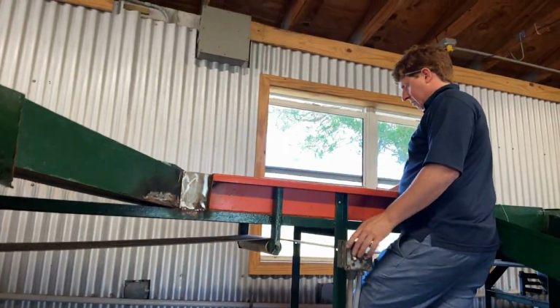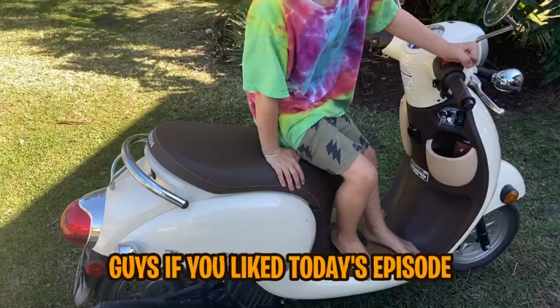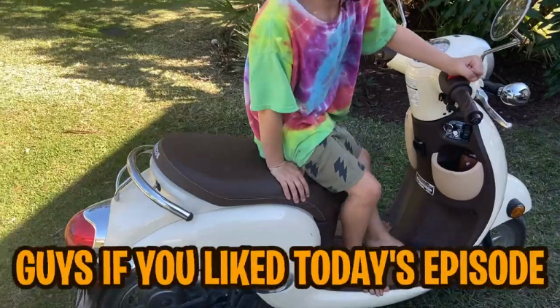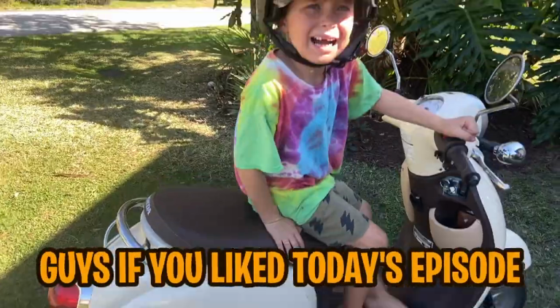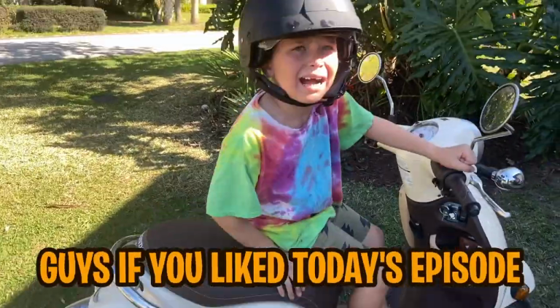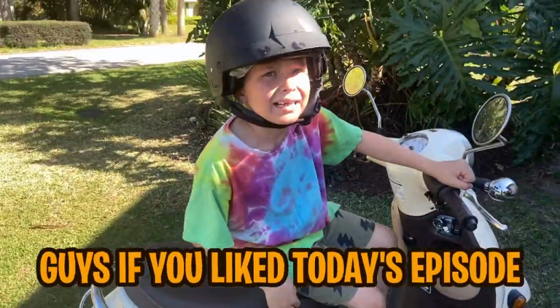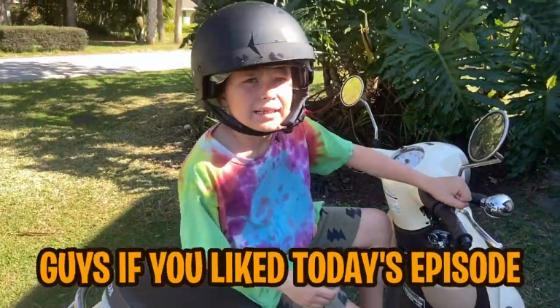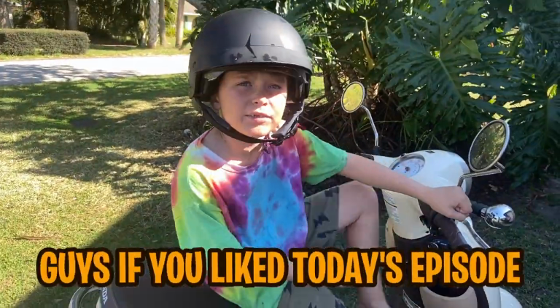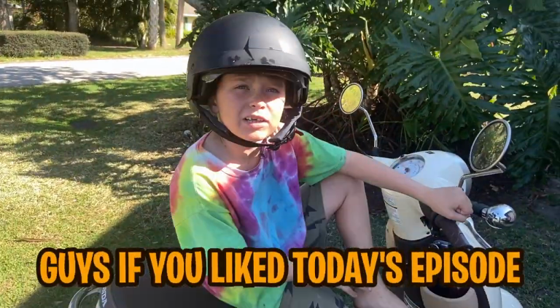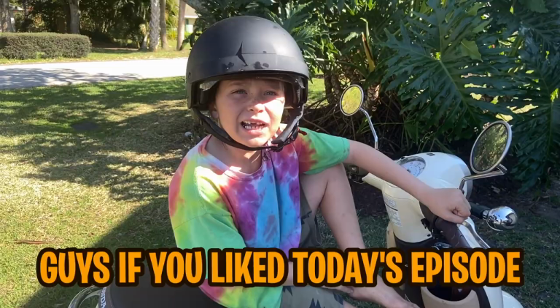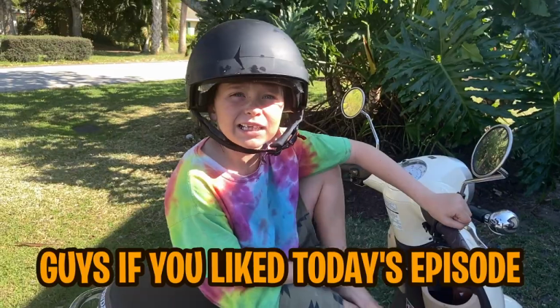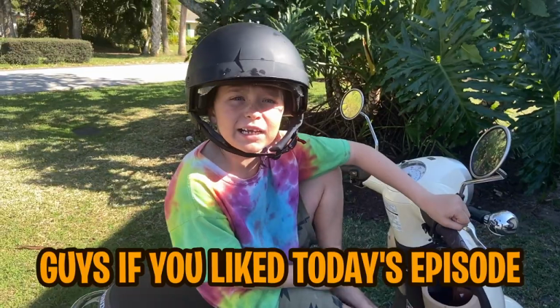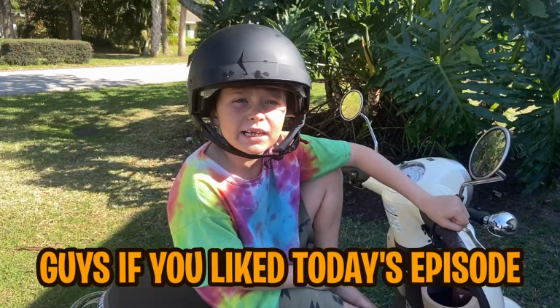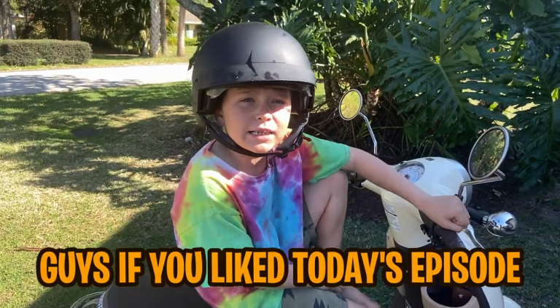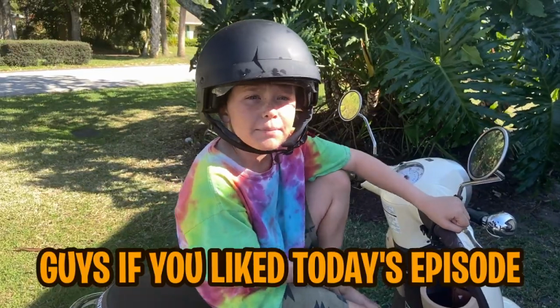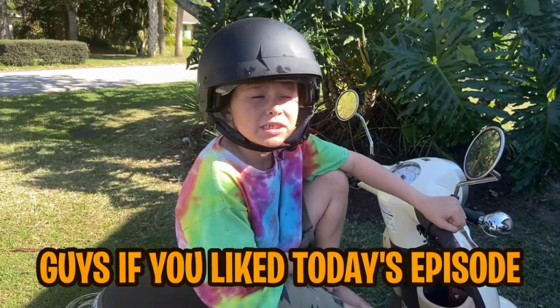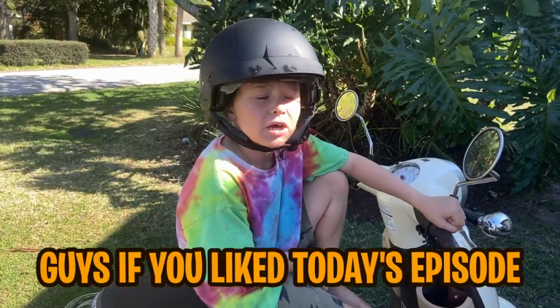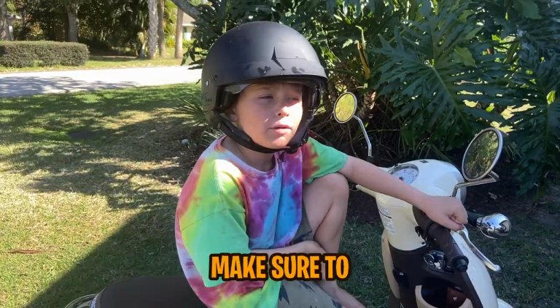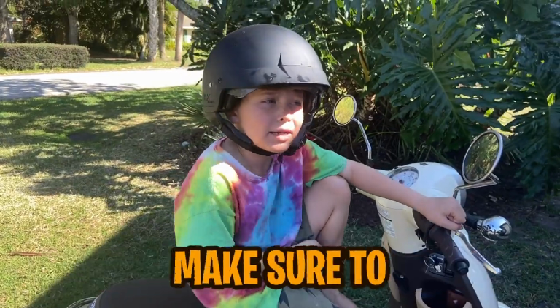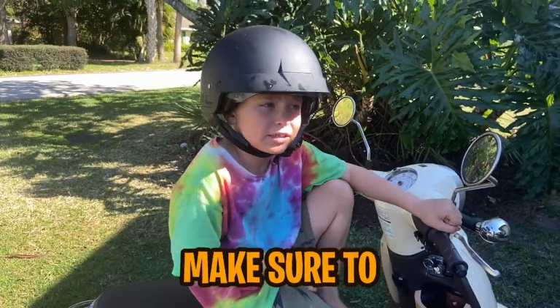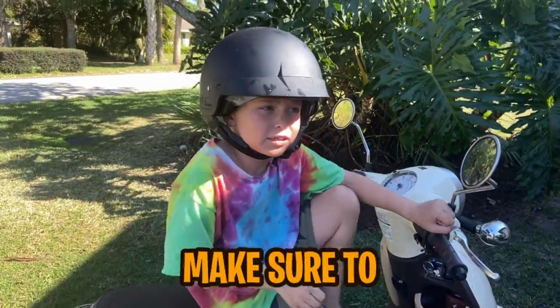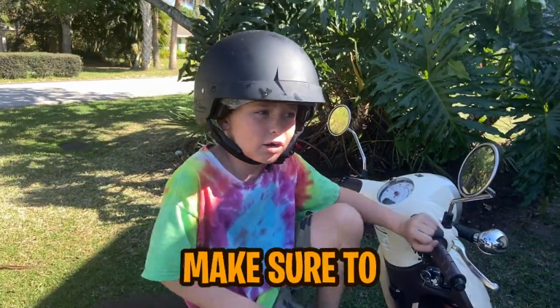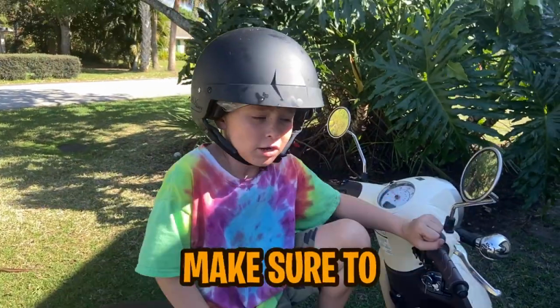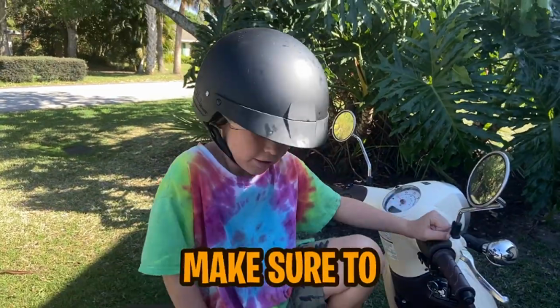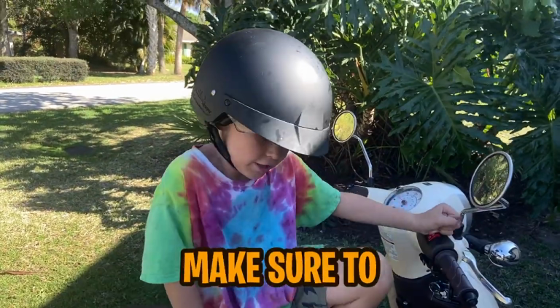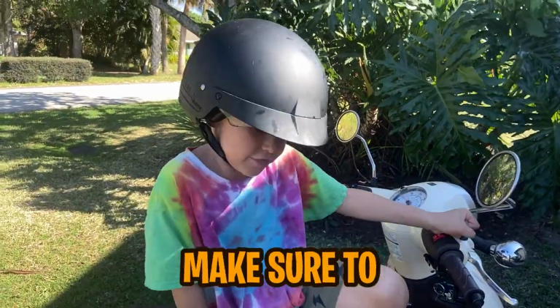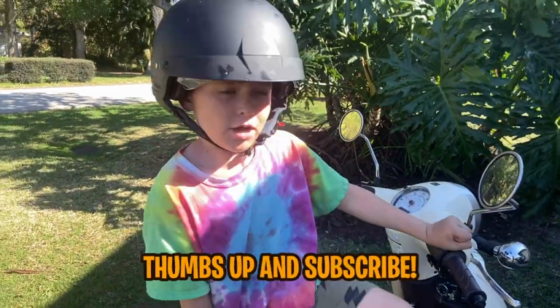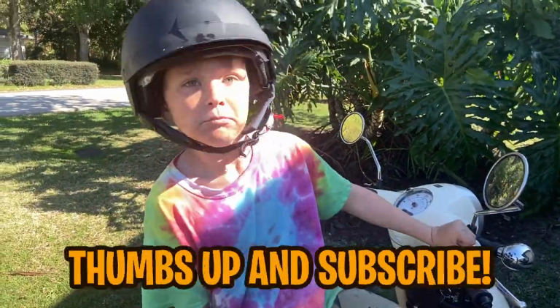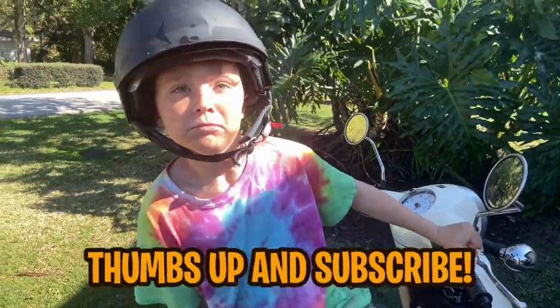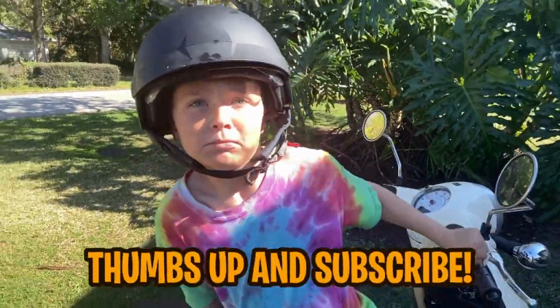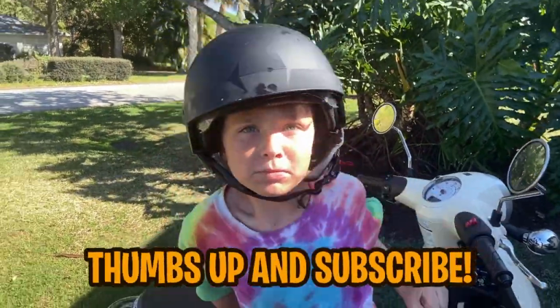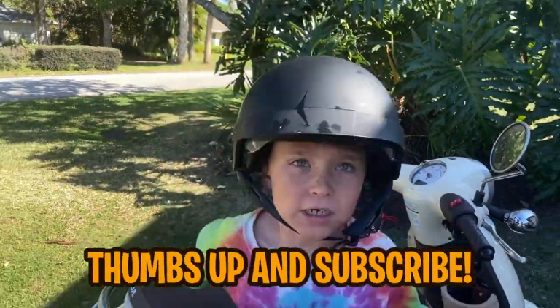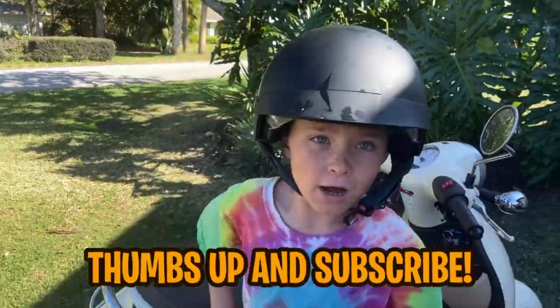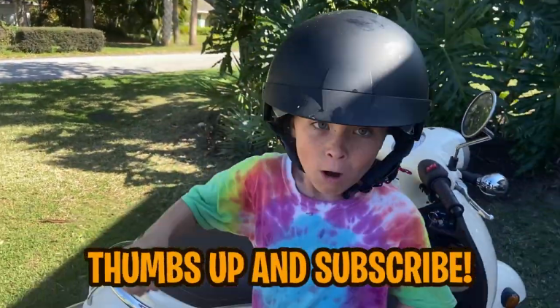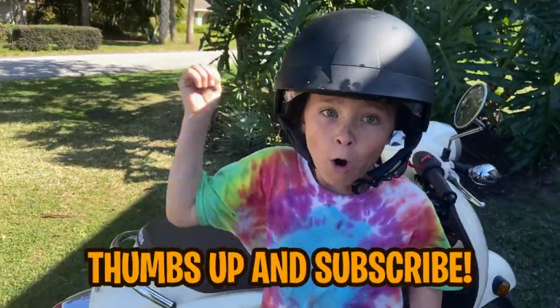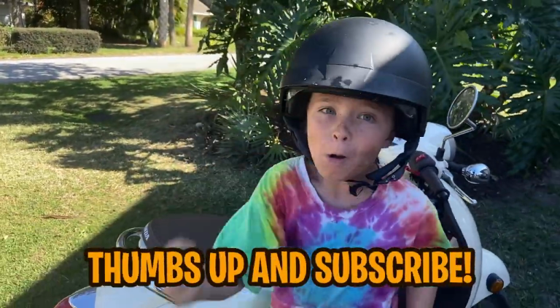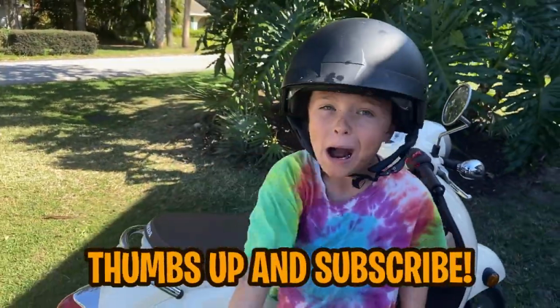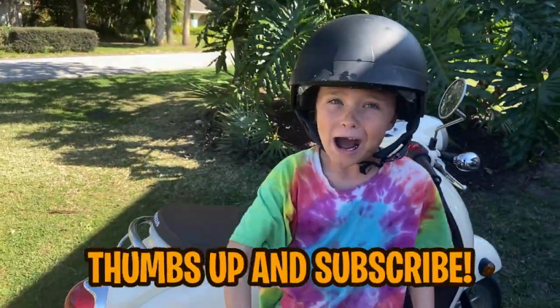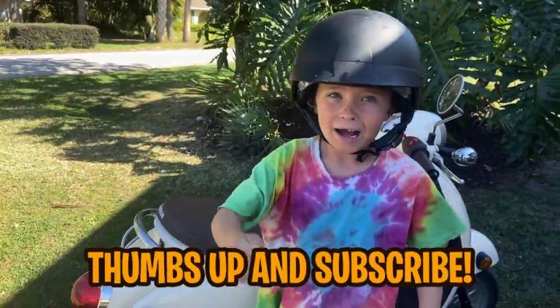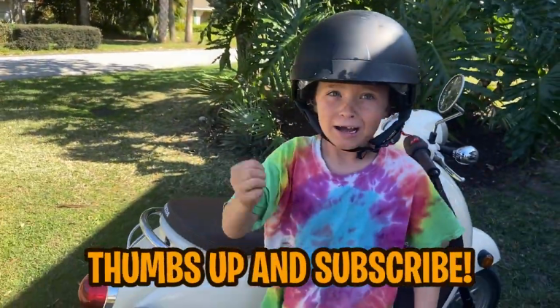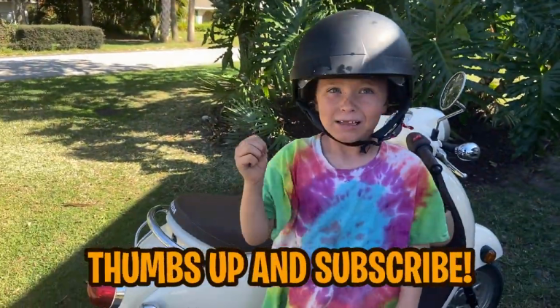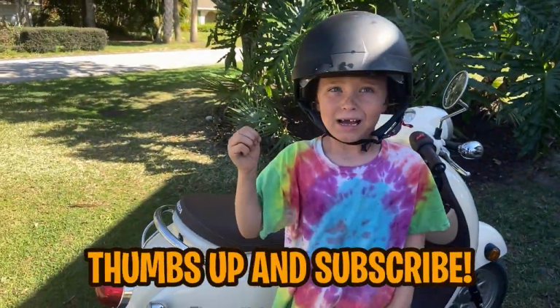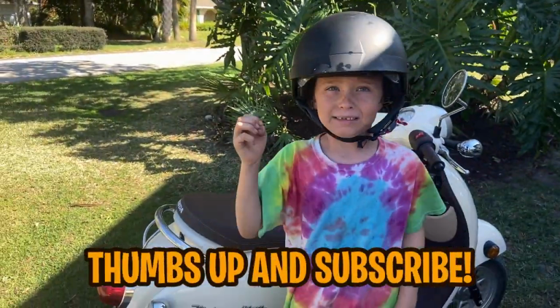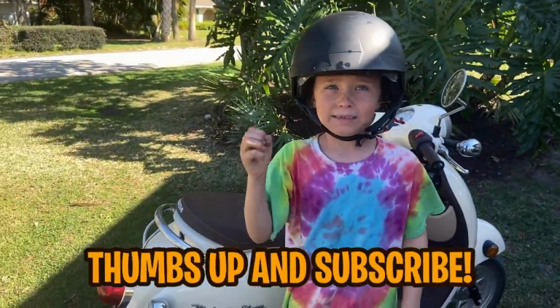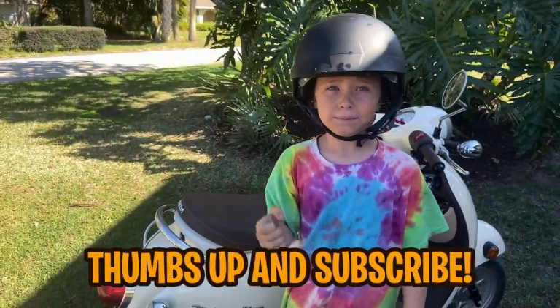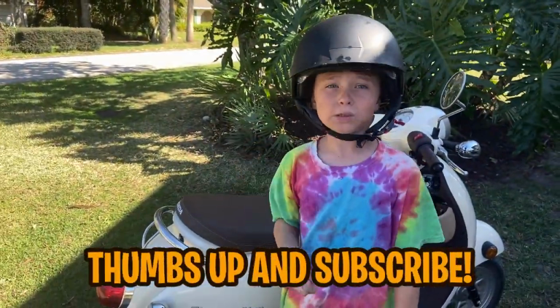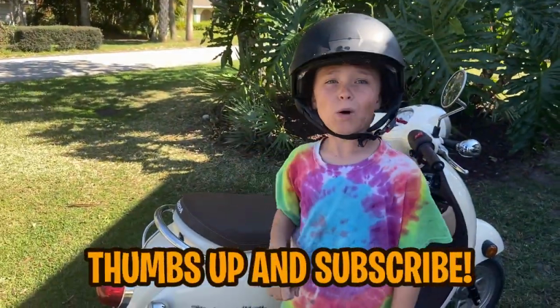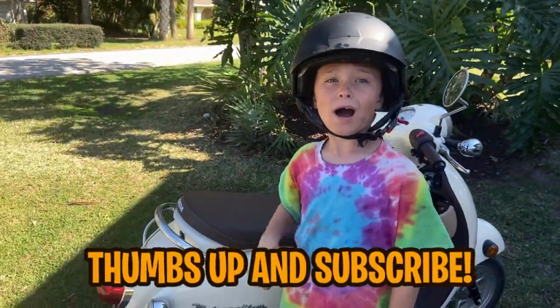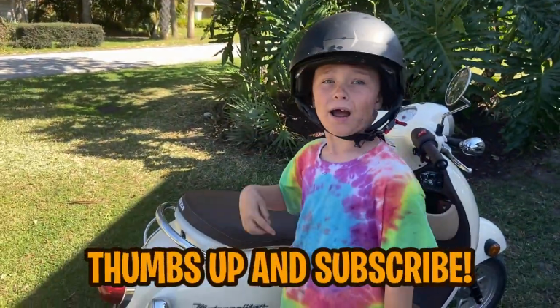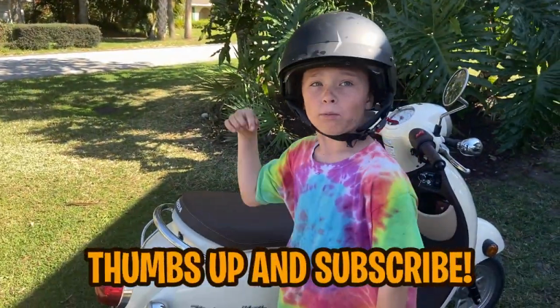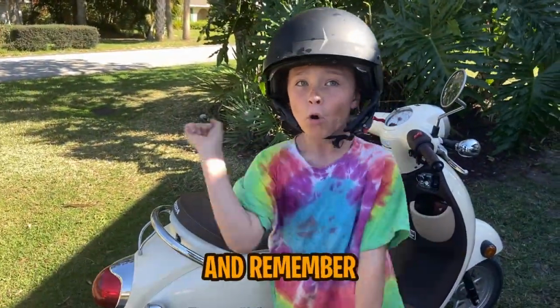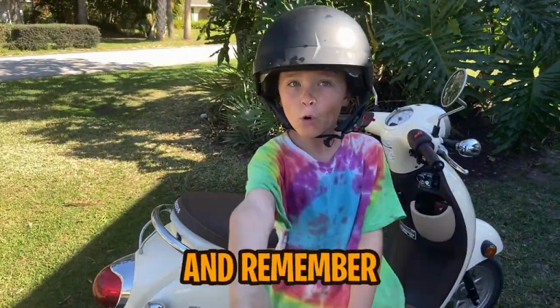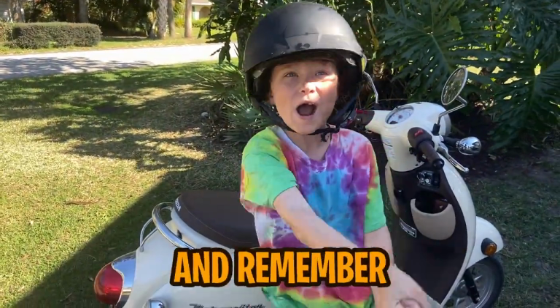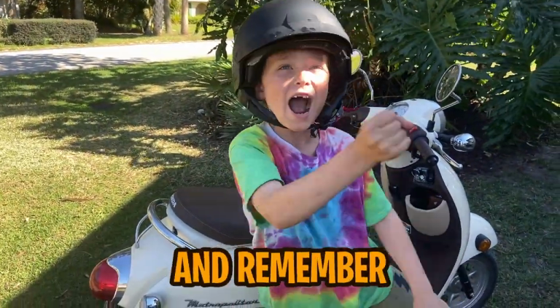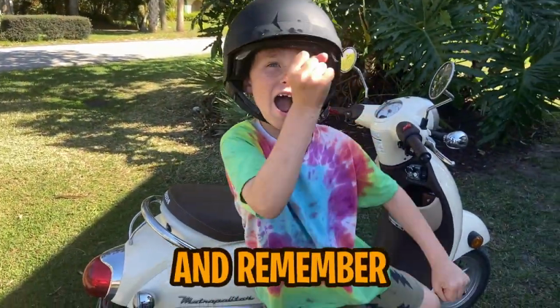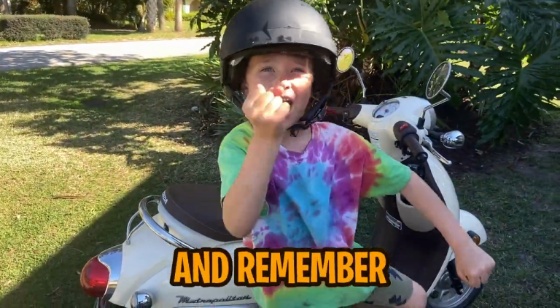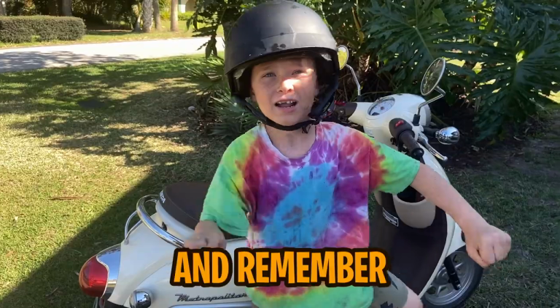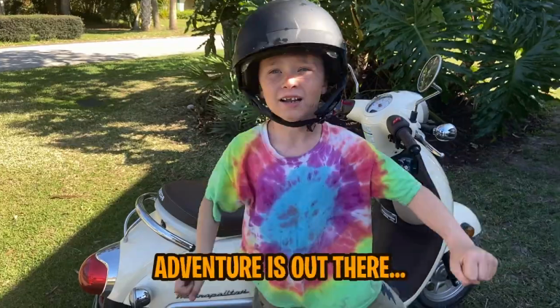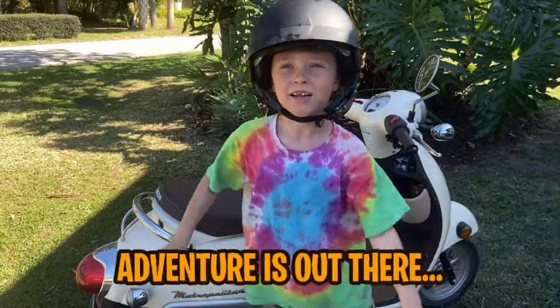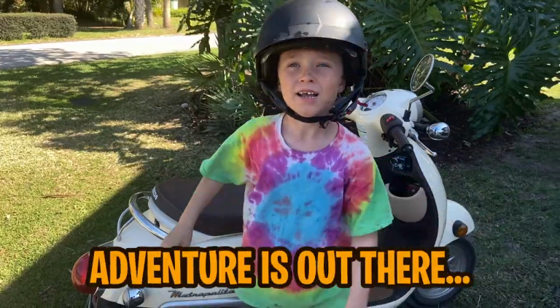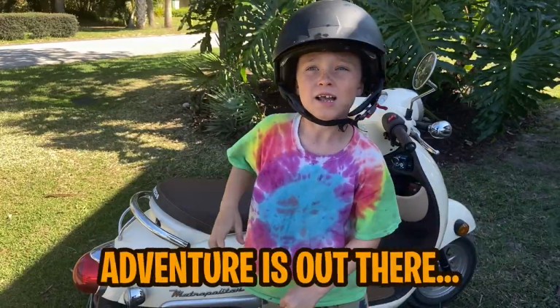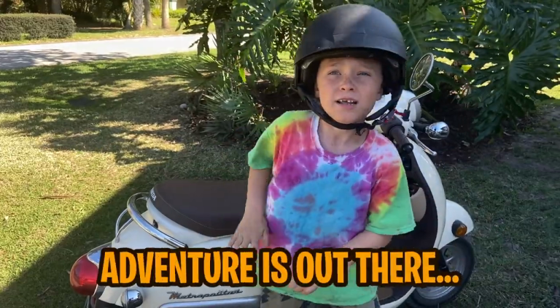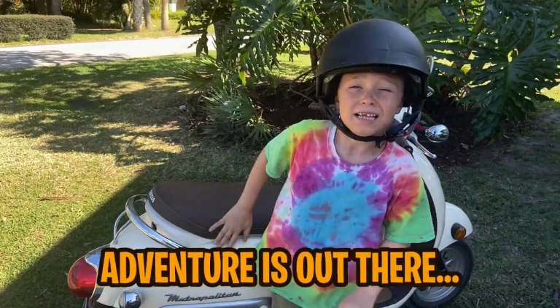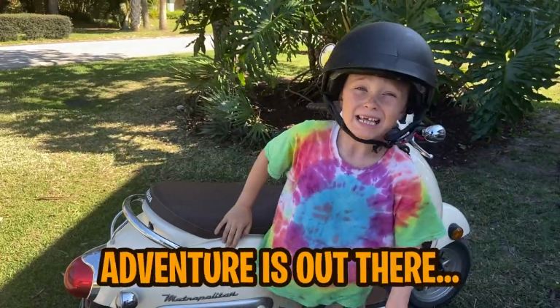Guys, if you like today's episode, make sure to thumbs up and subscribe, and remember — adventure is out there!